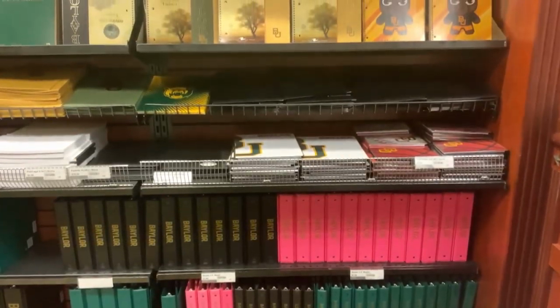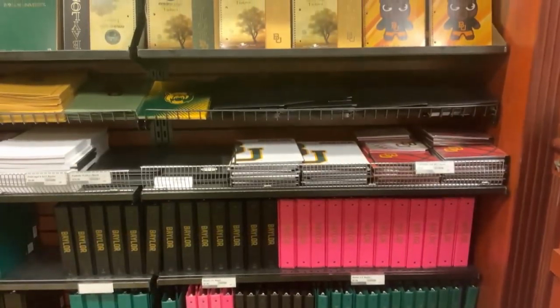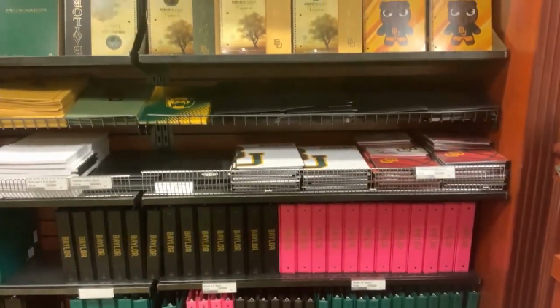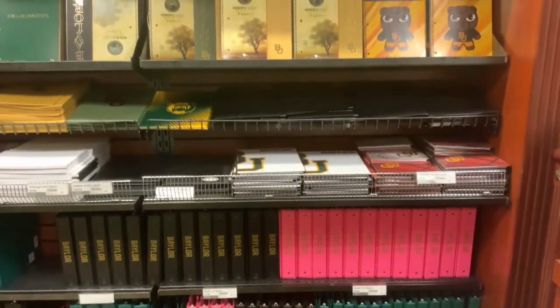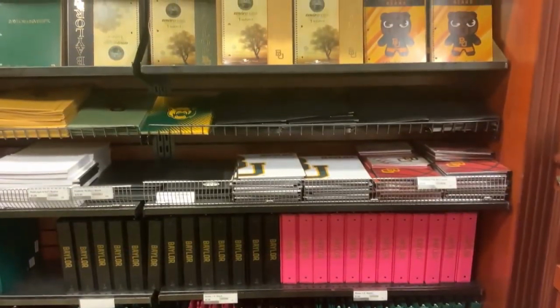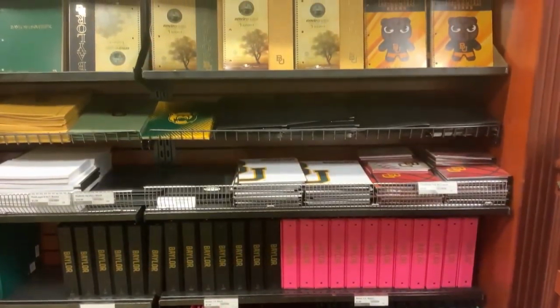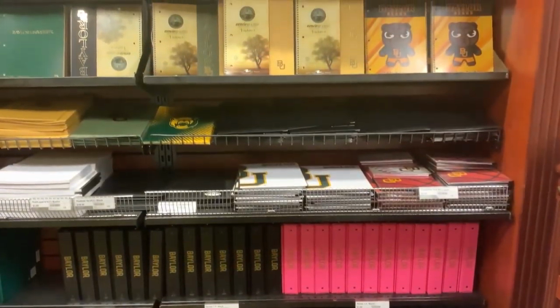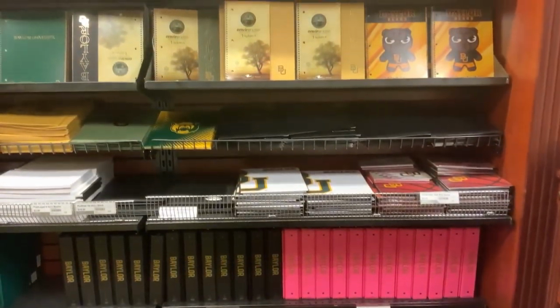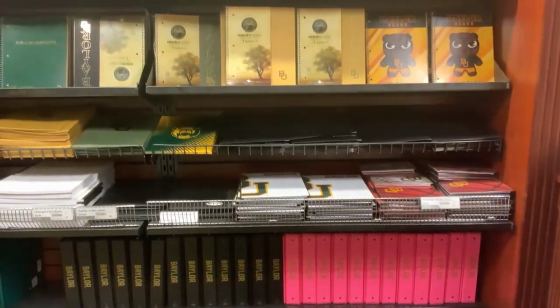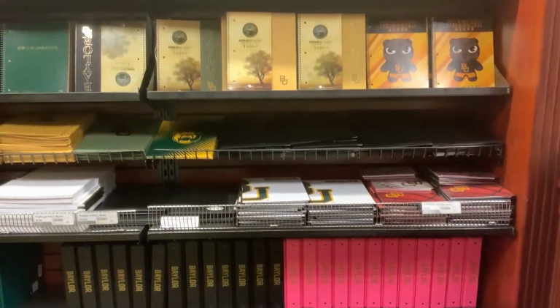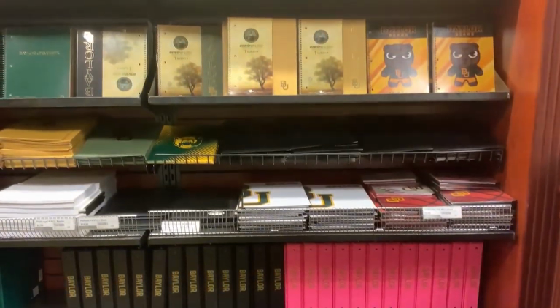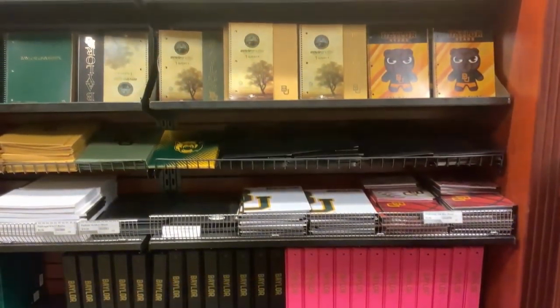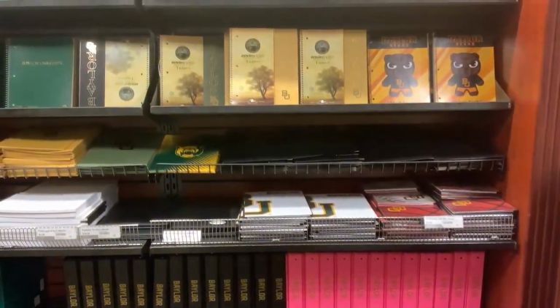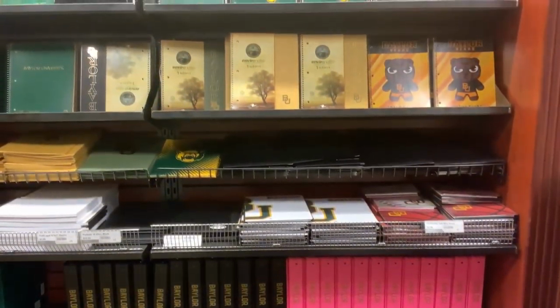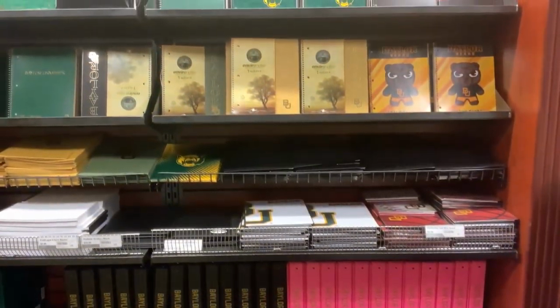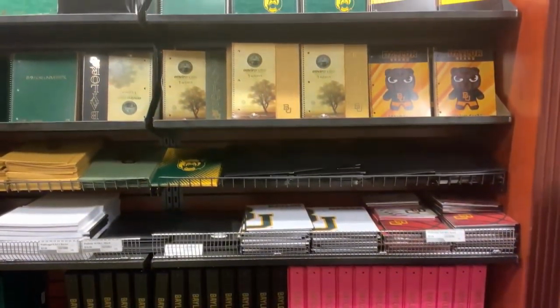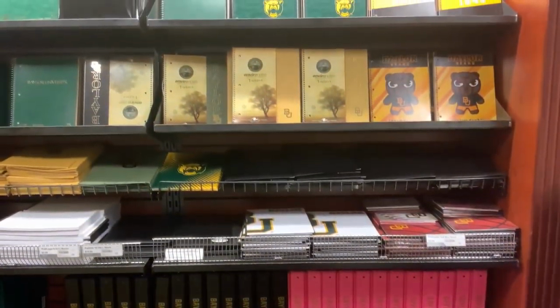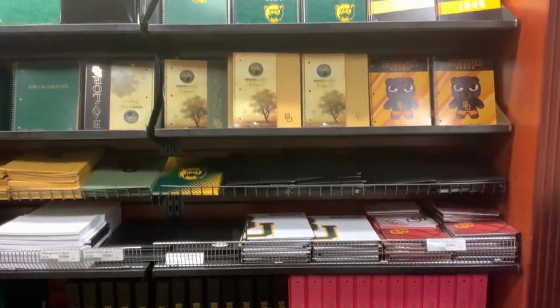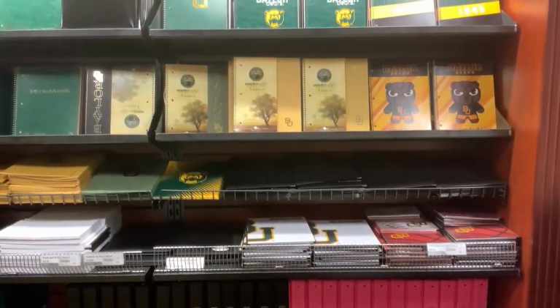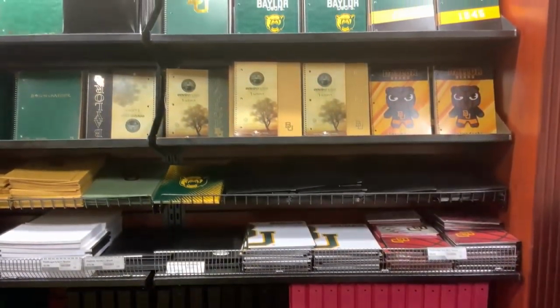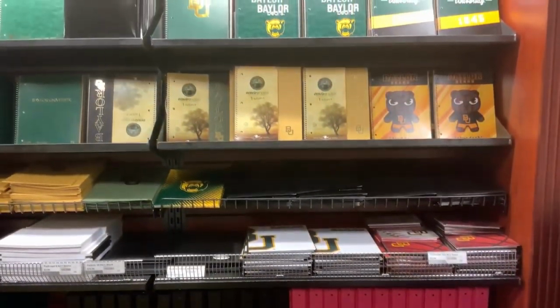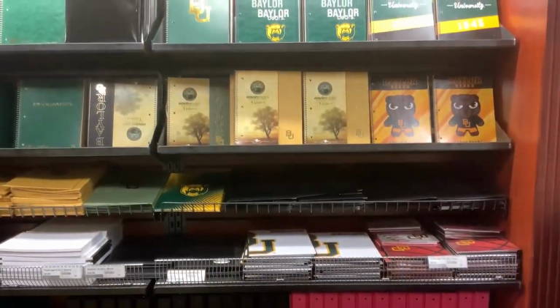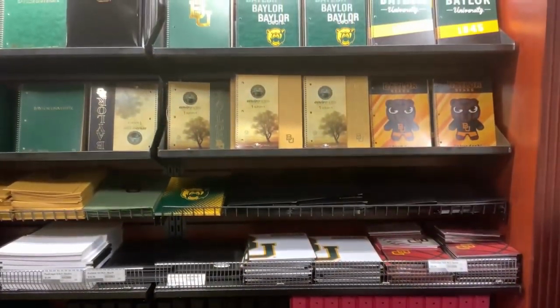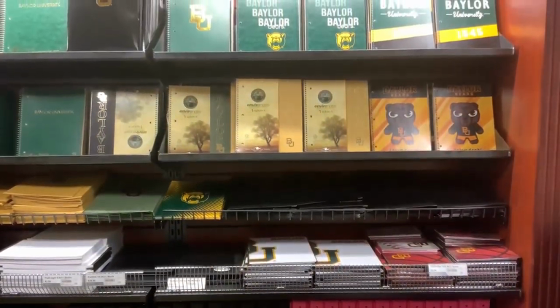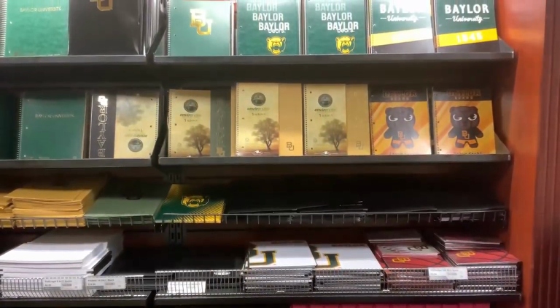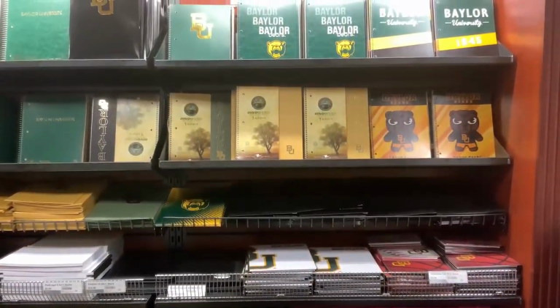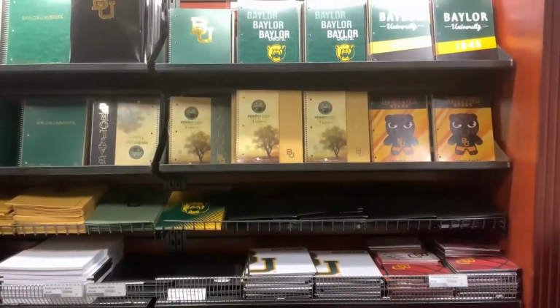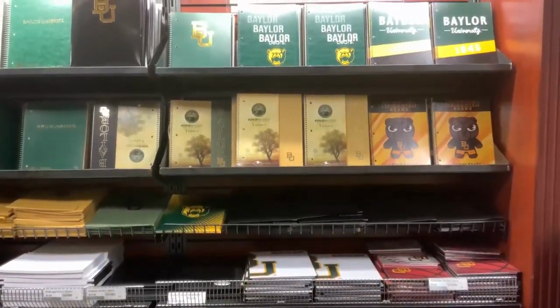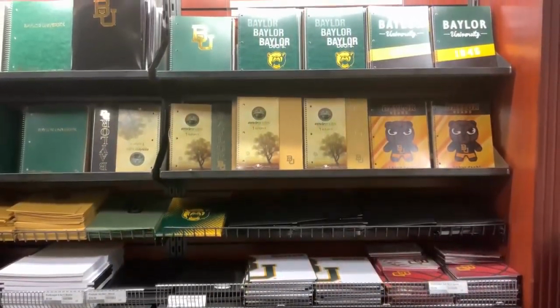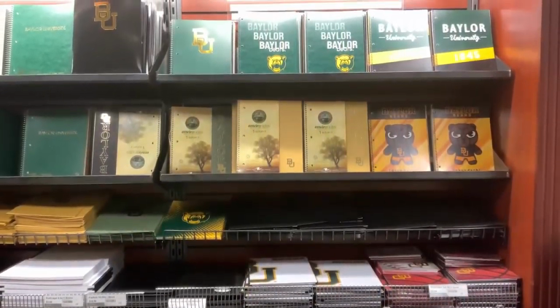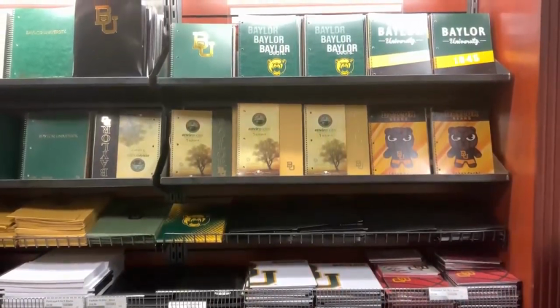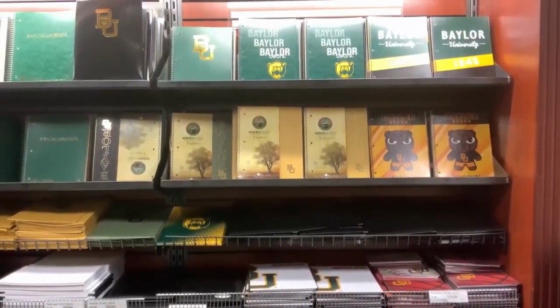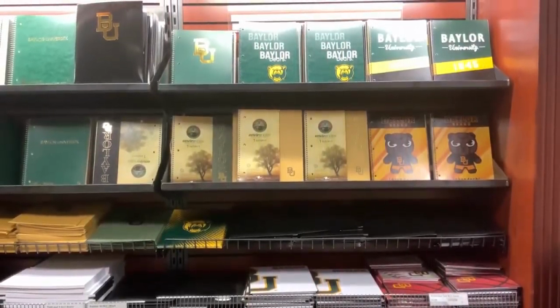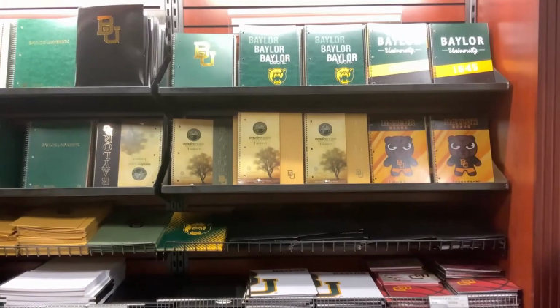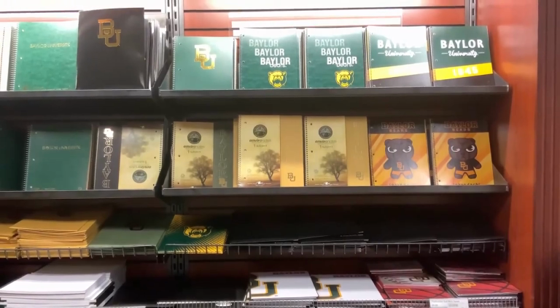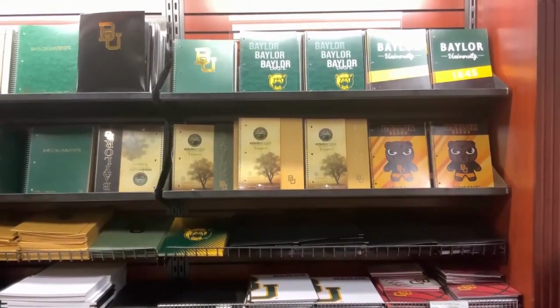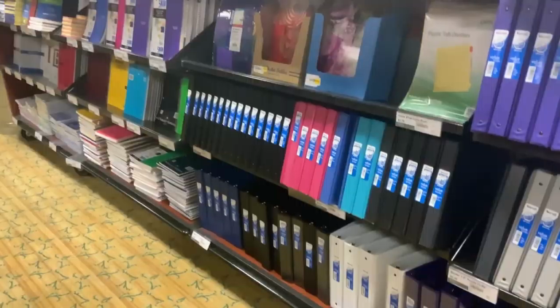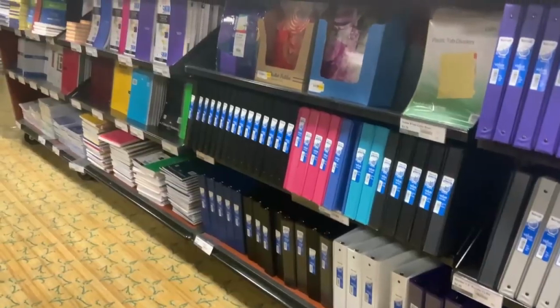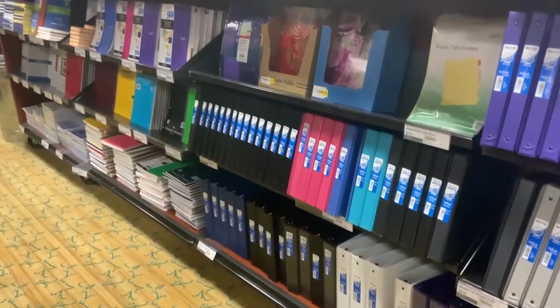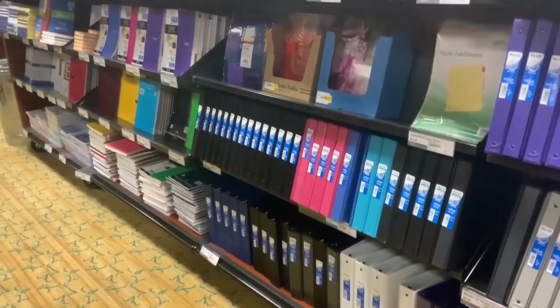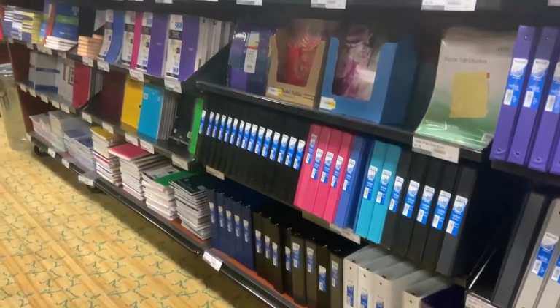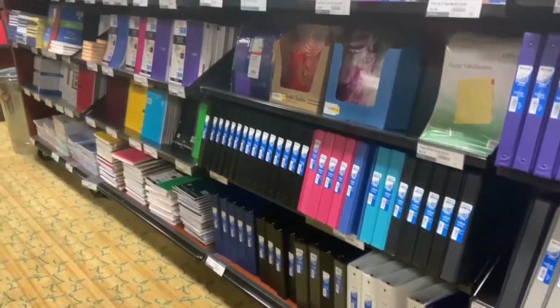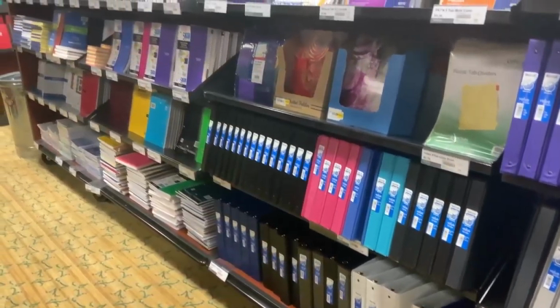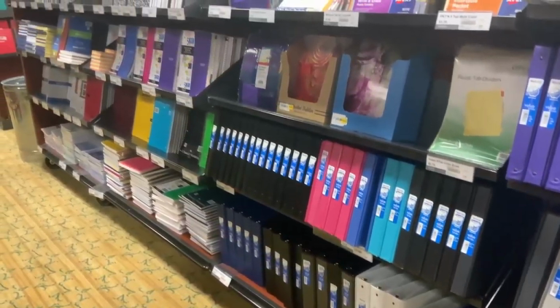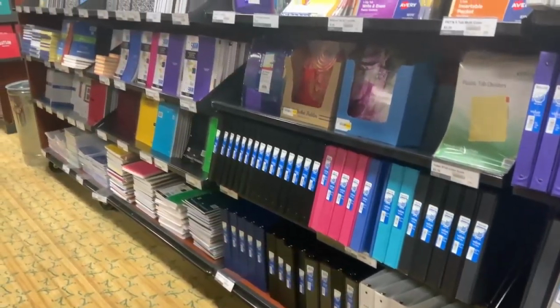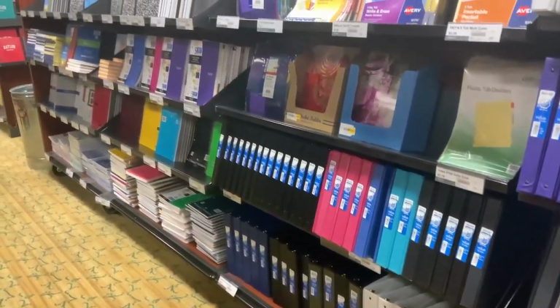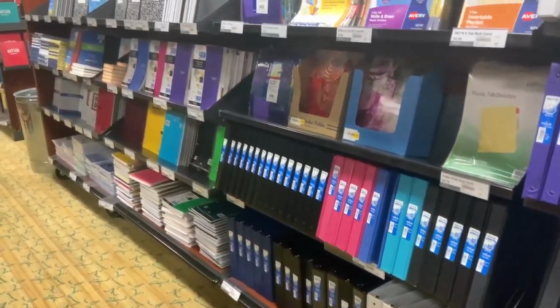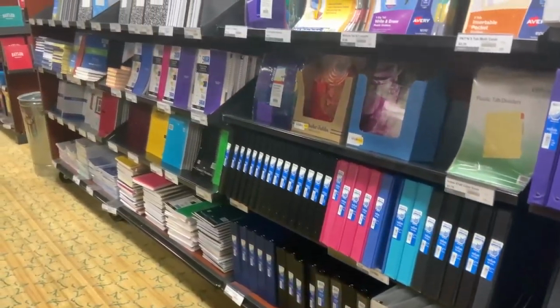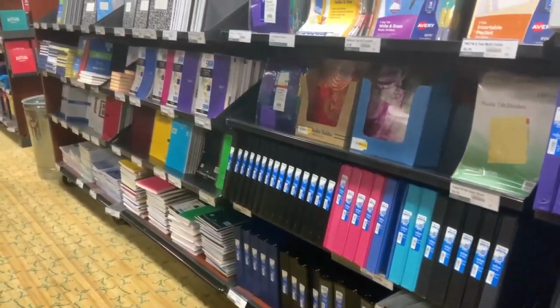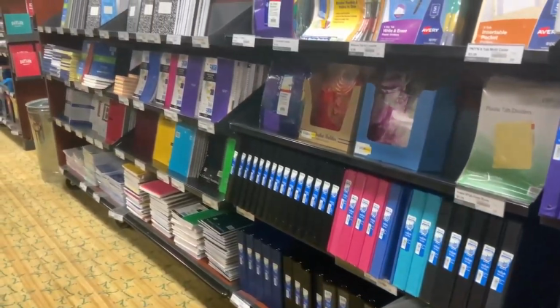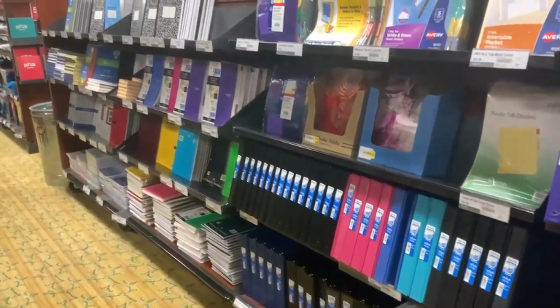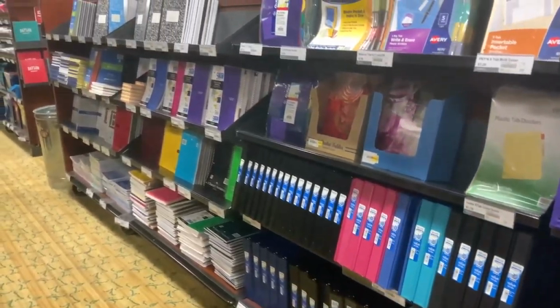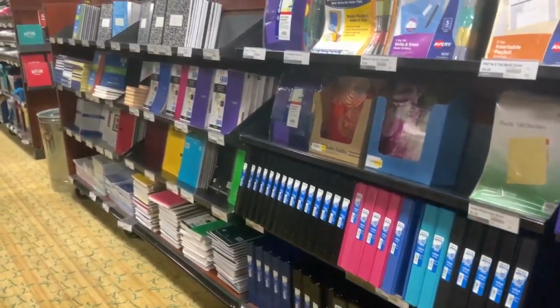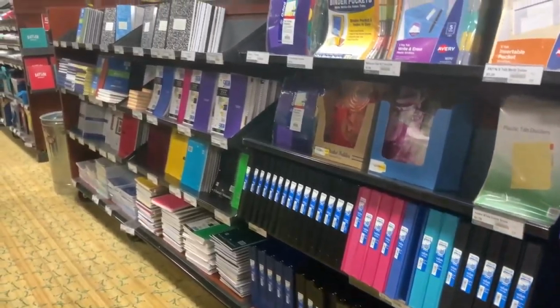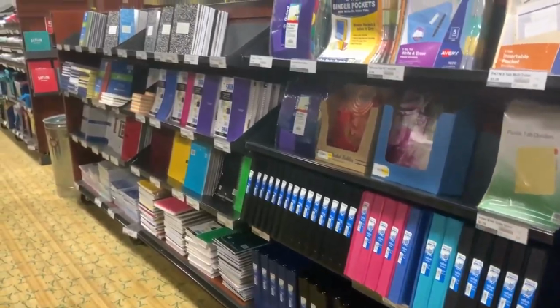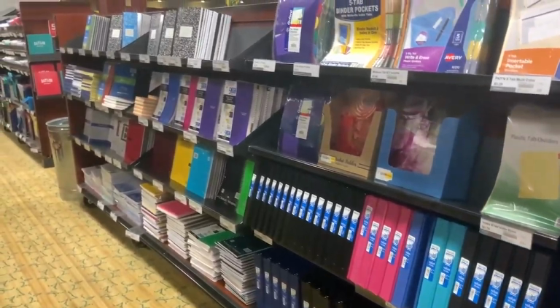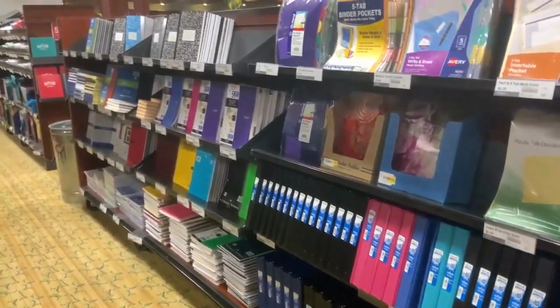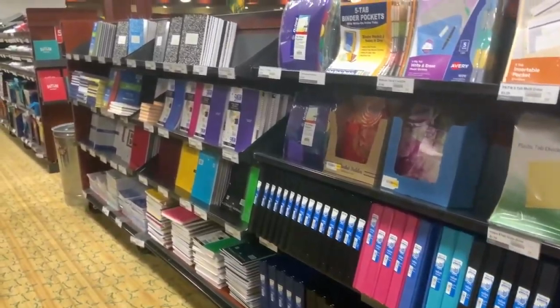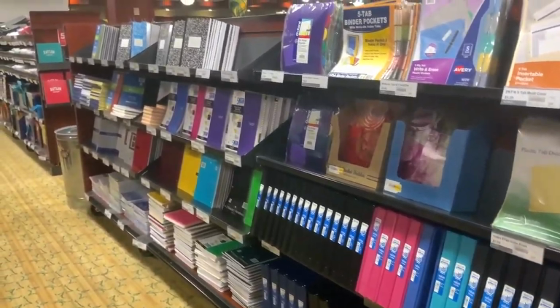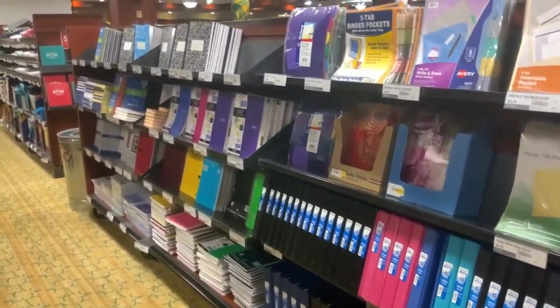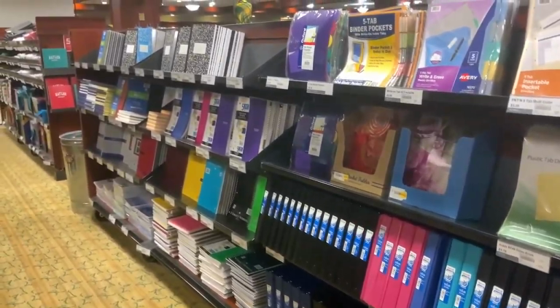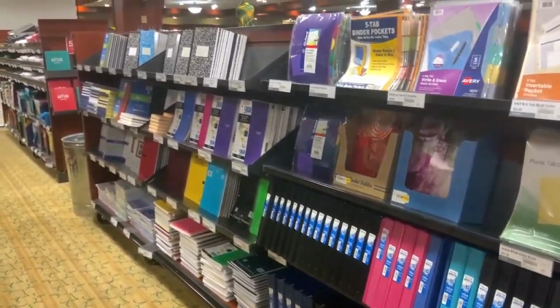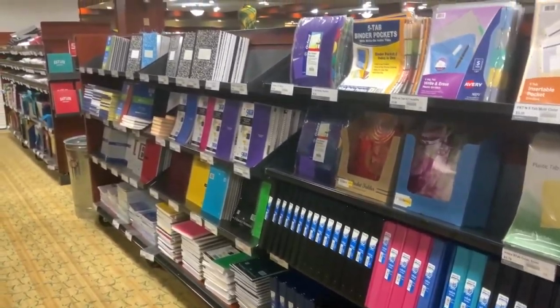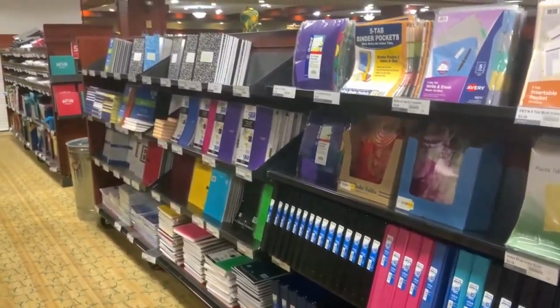If you'd like to take notes in class with pen and paper, you can shop our supplies department and be prepared for the first day of lecture.